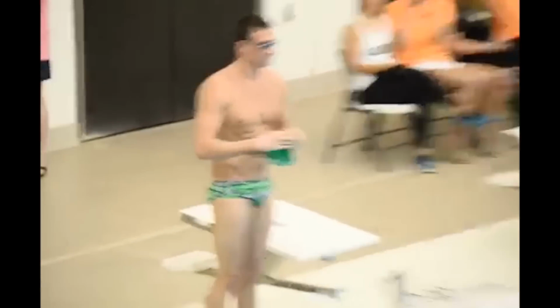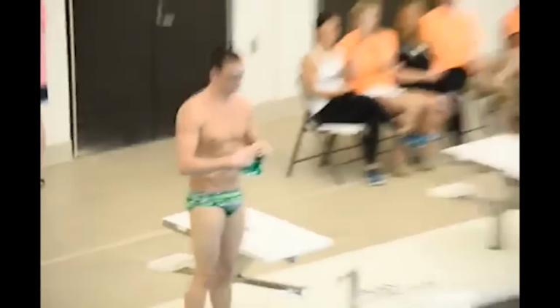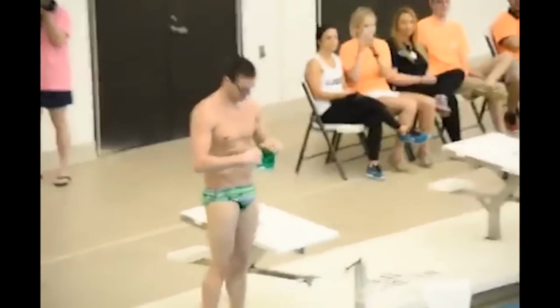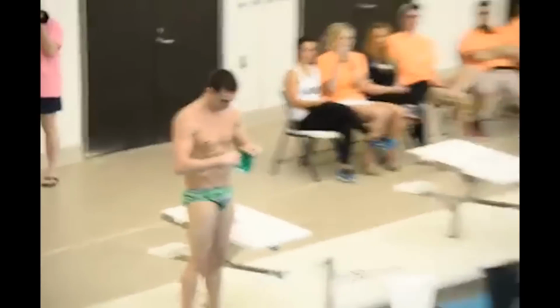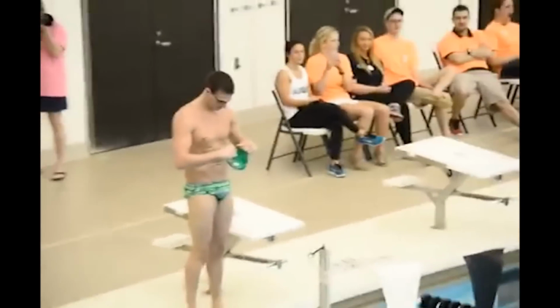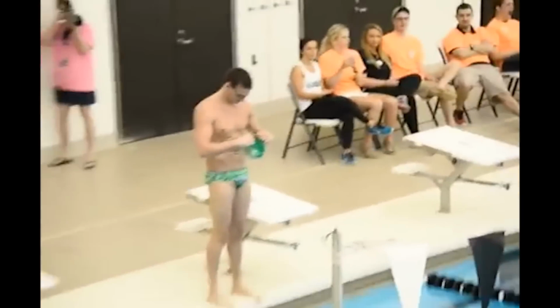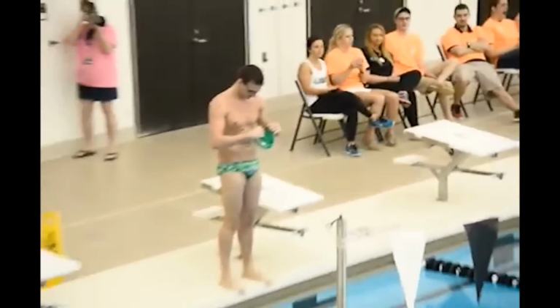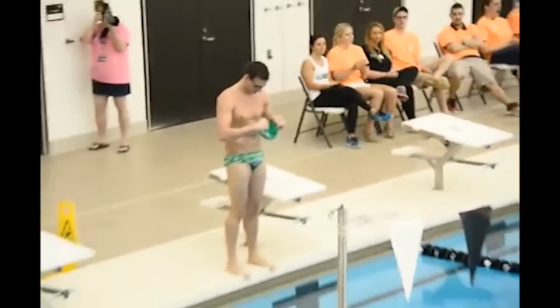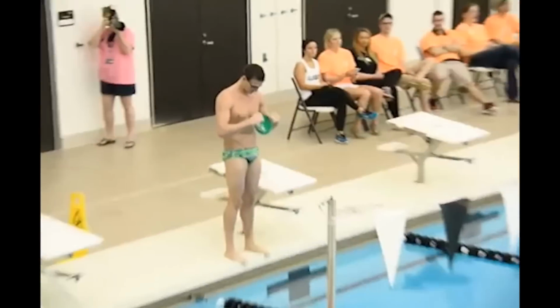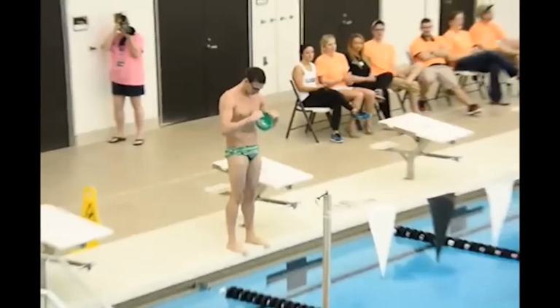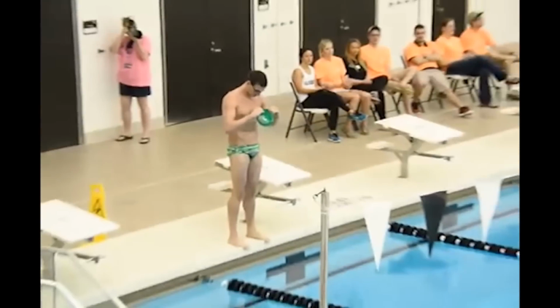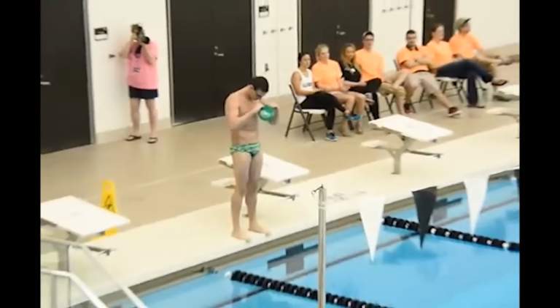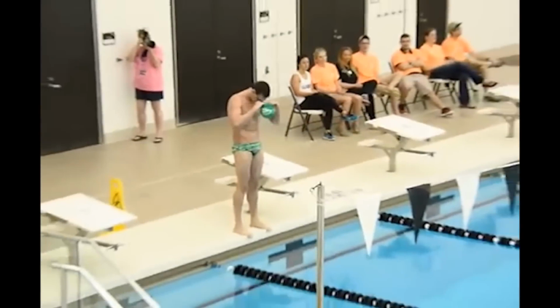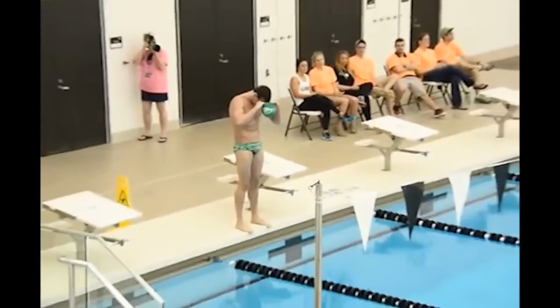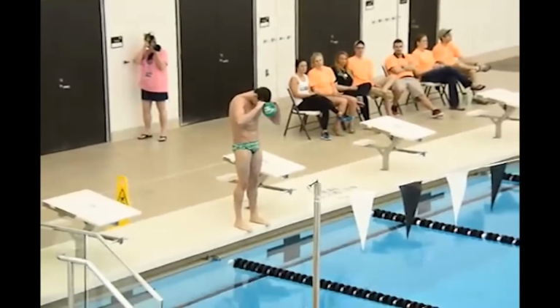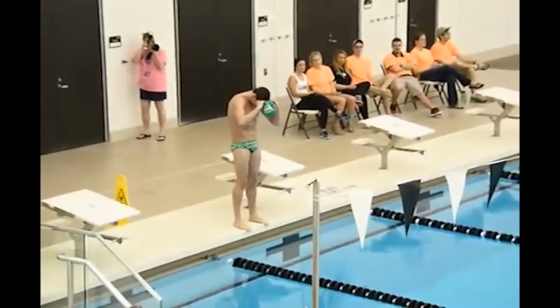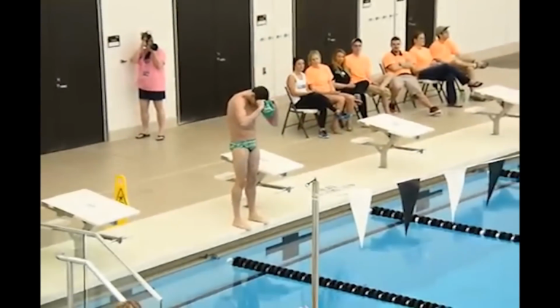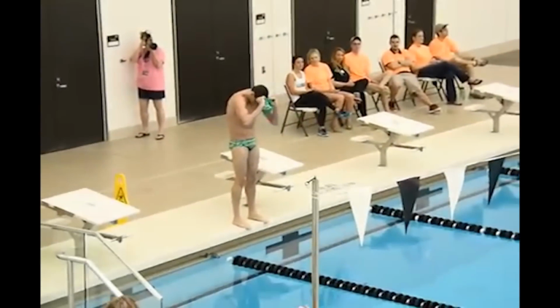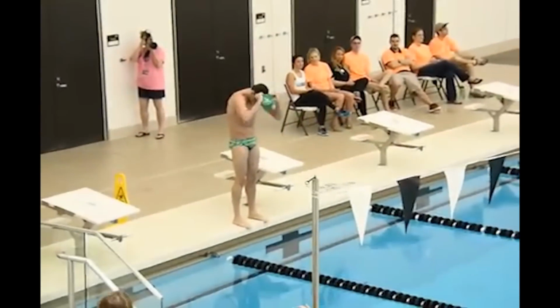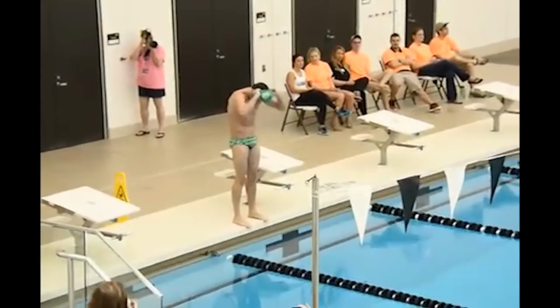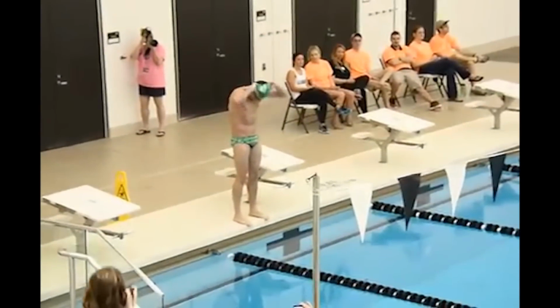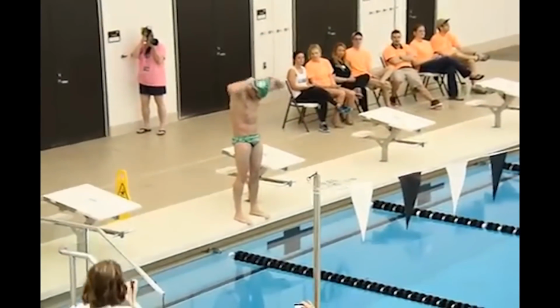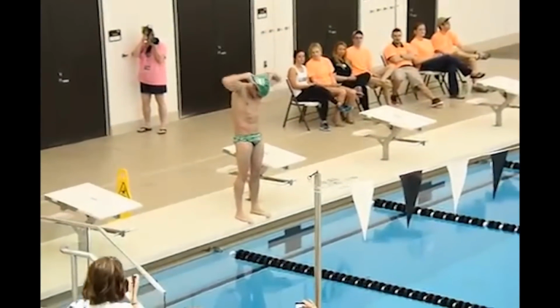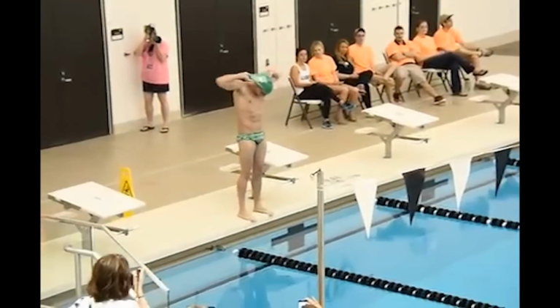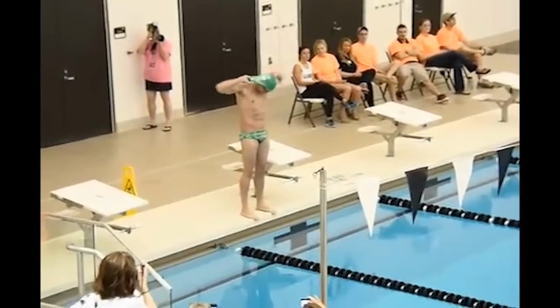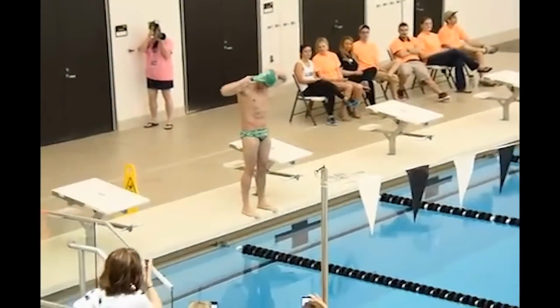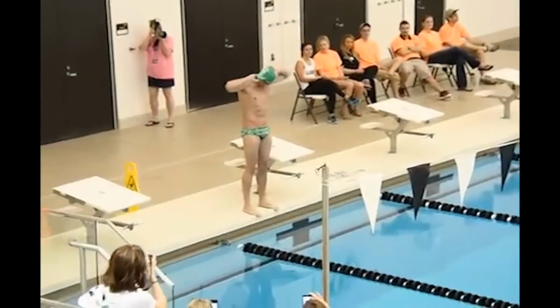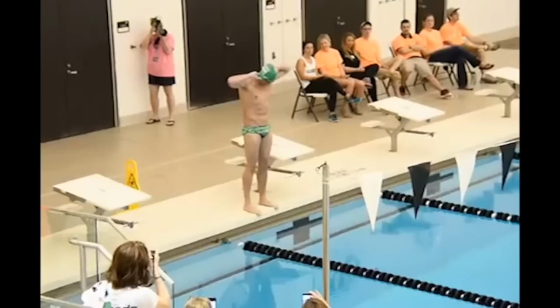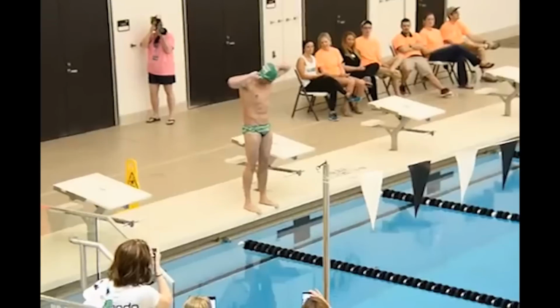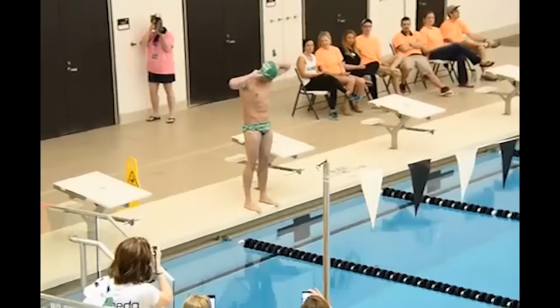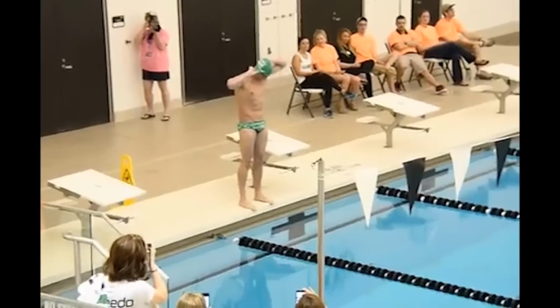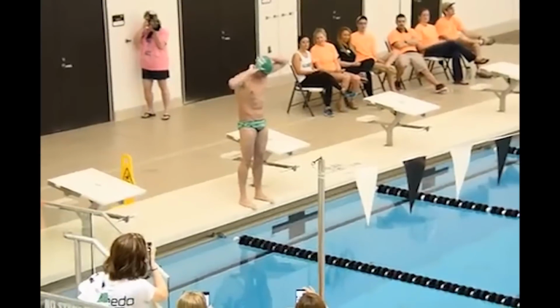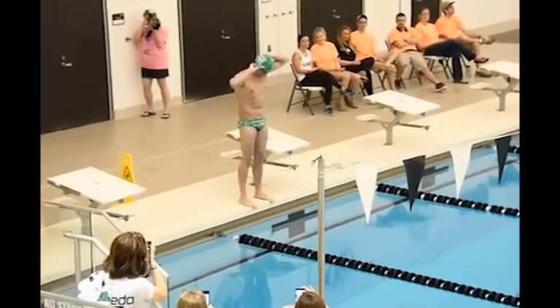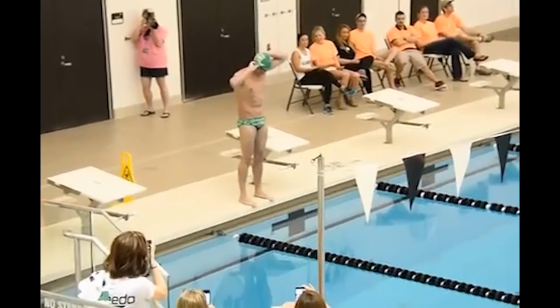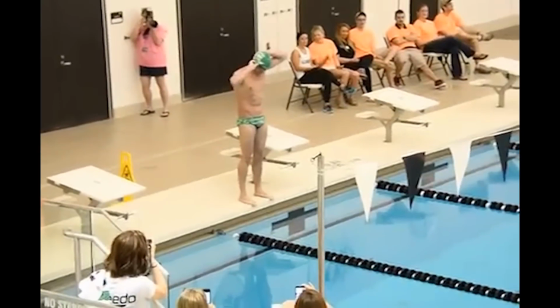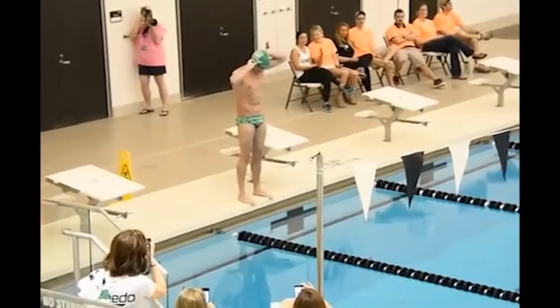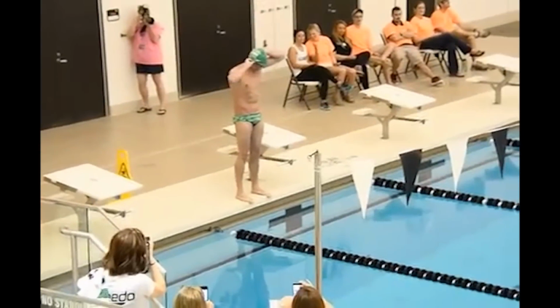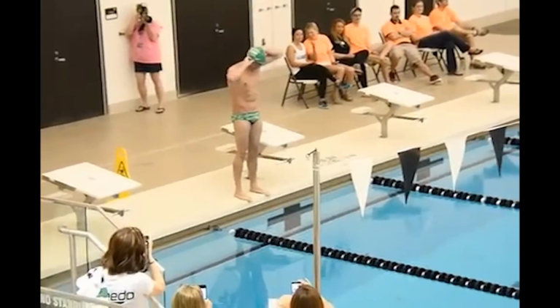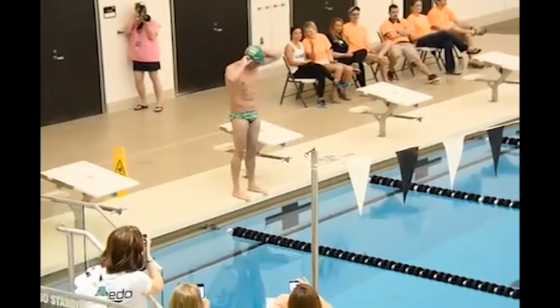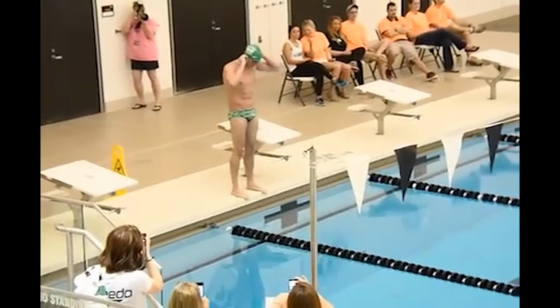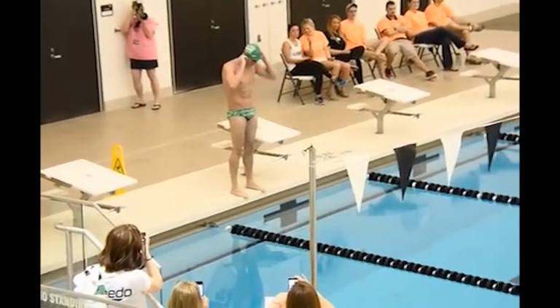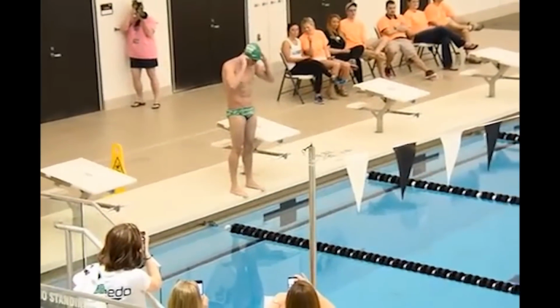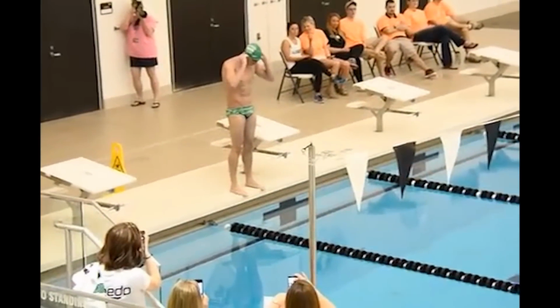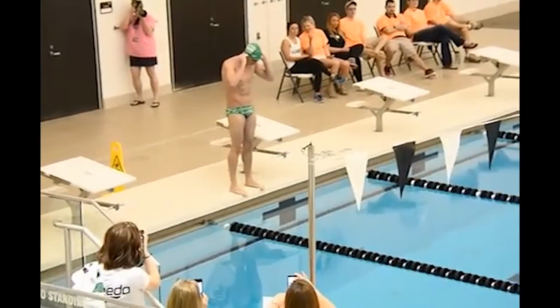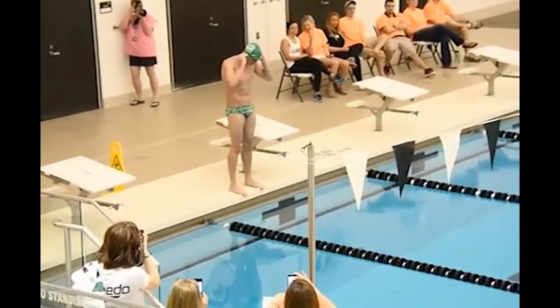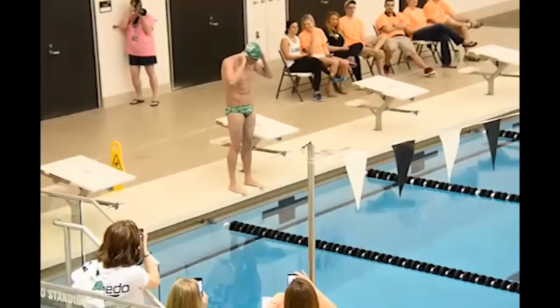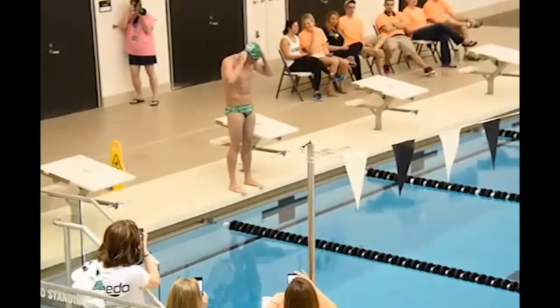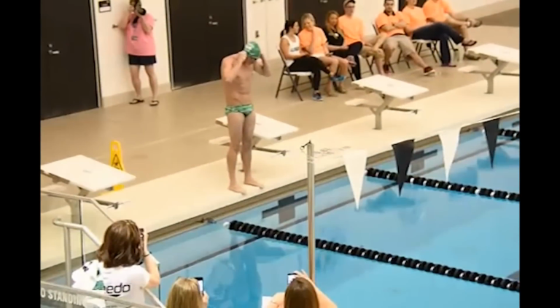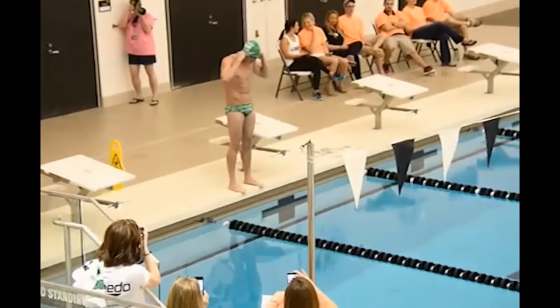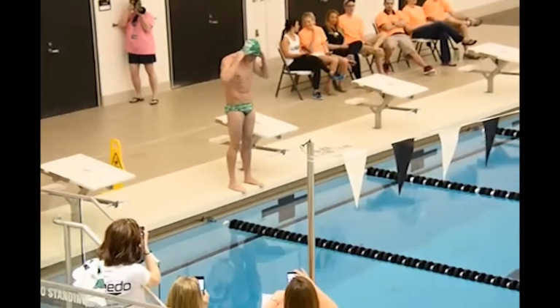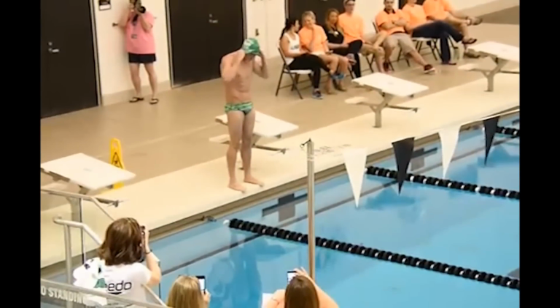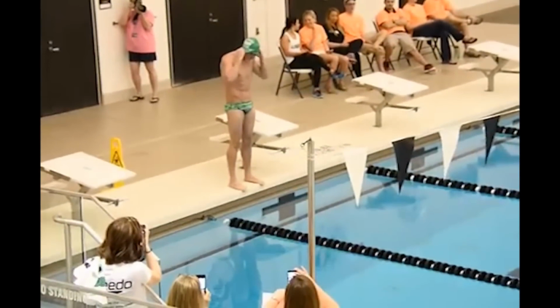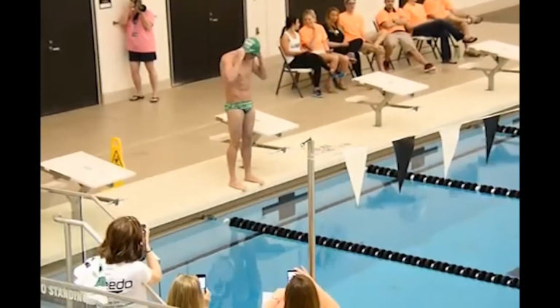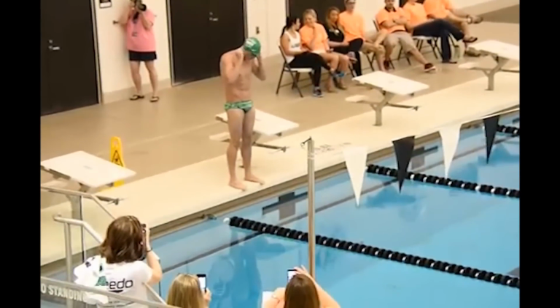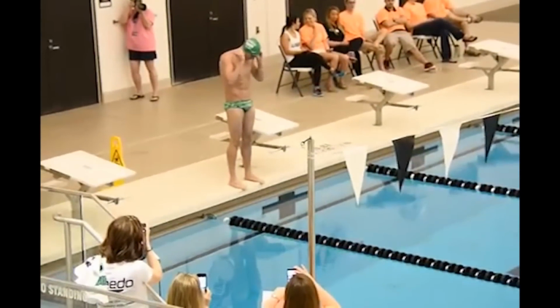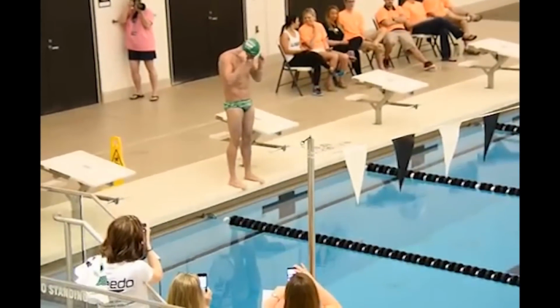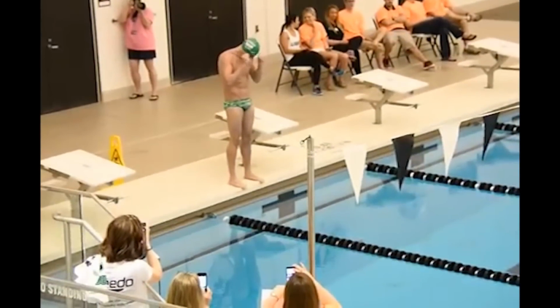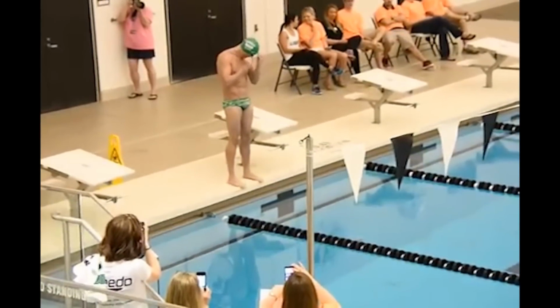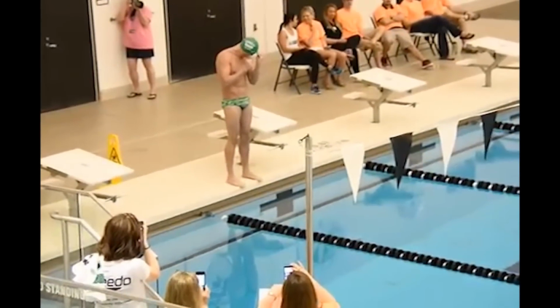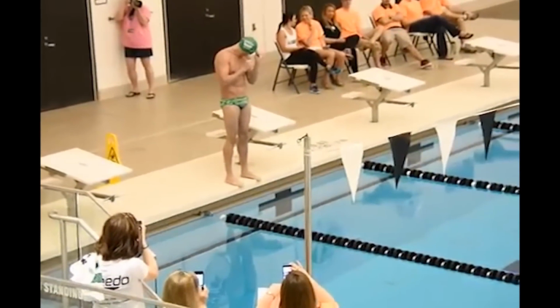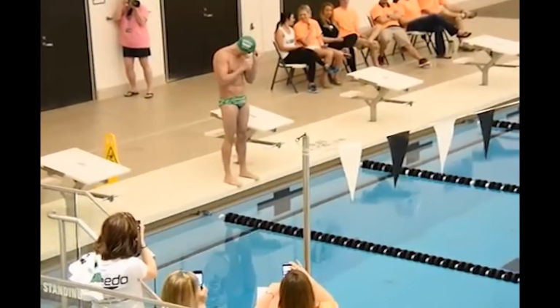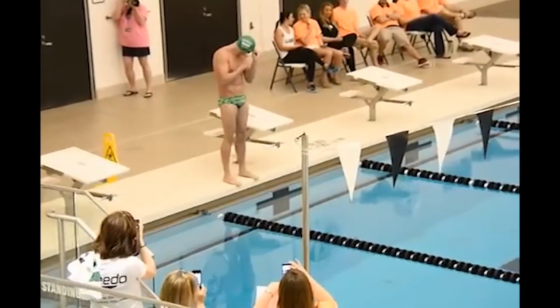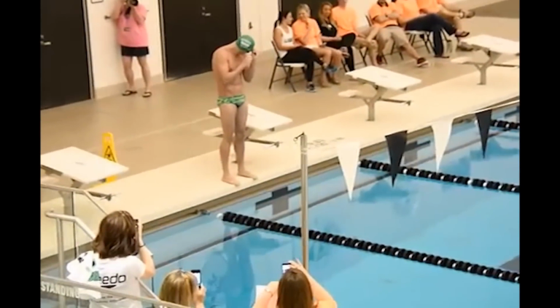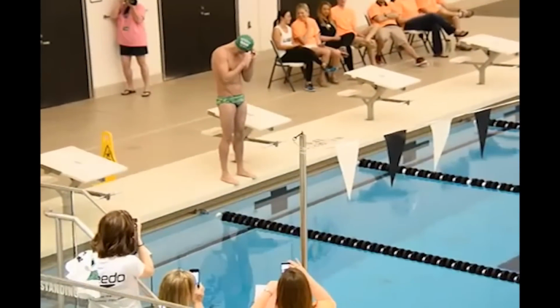Butterfly. He's going to focus on his butterfly drill as he's going through. He's going to do a 25, talk about what he did, and focus on the actual swim in just a second.